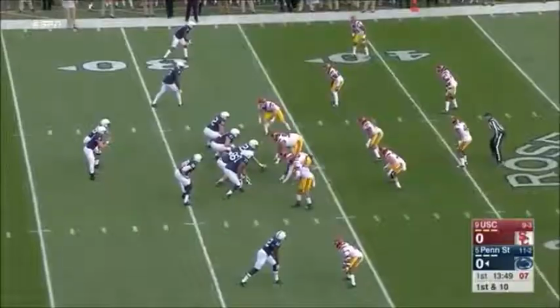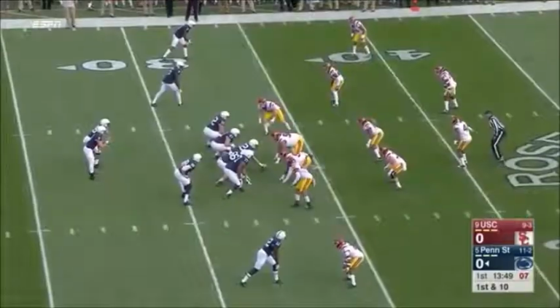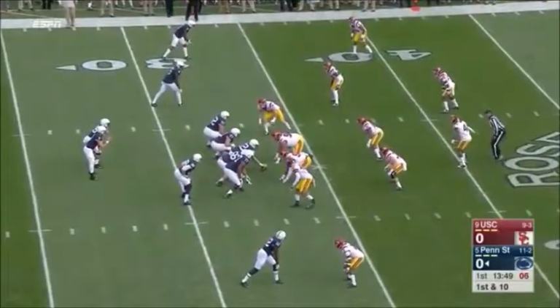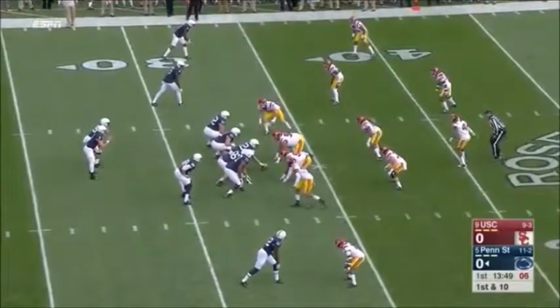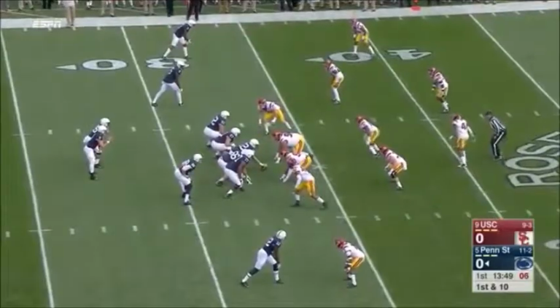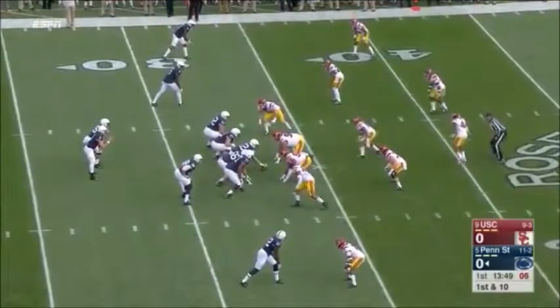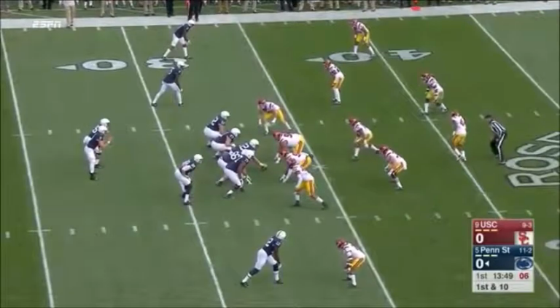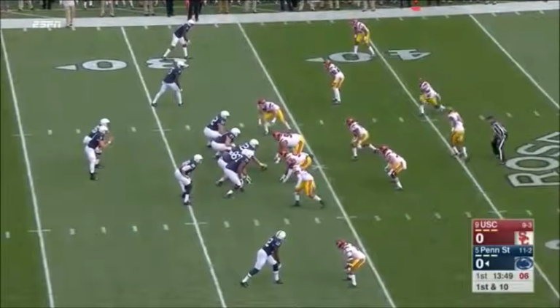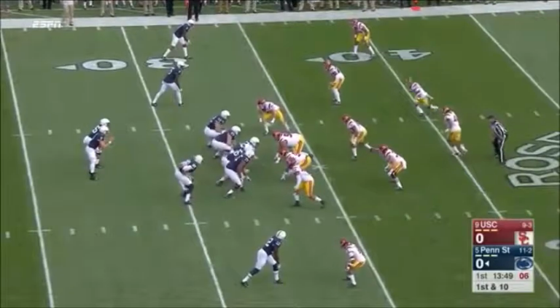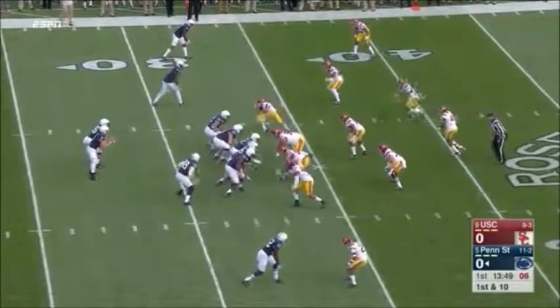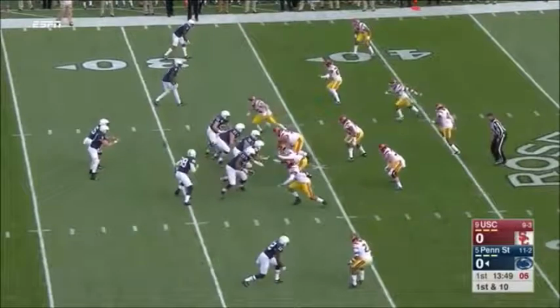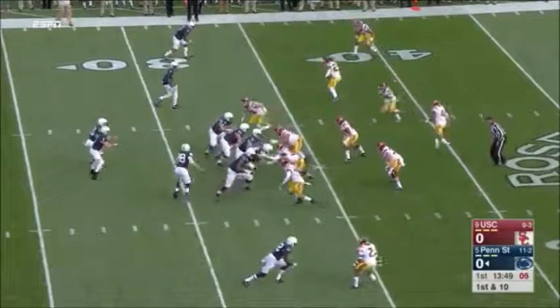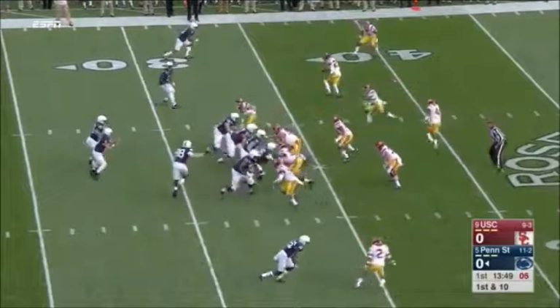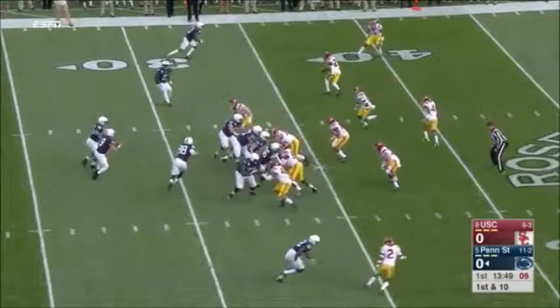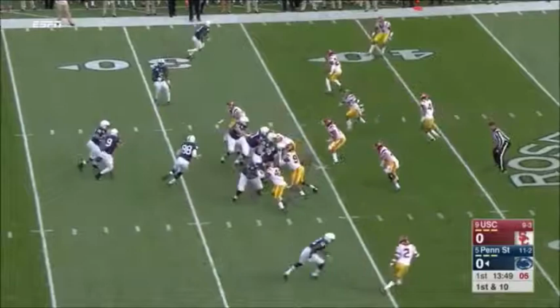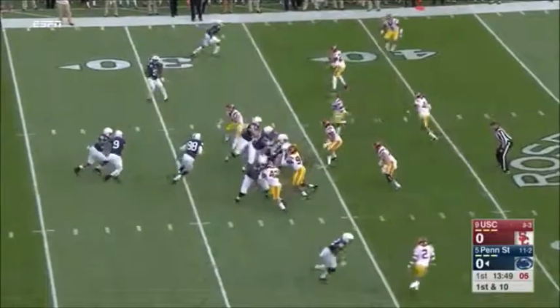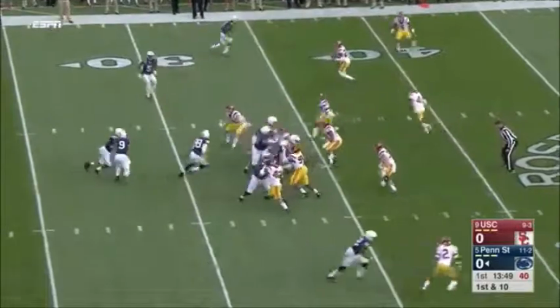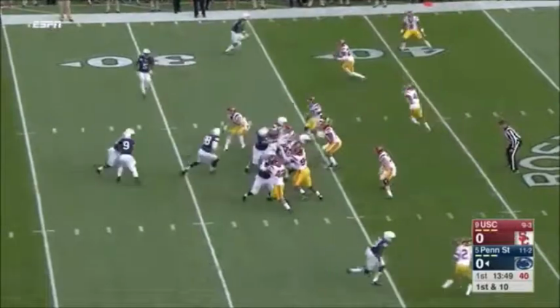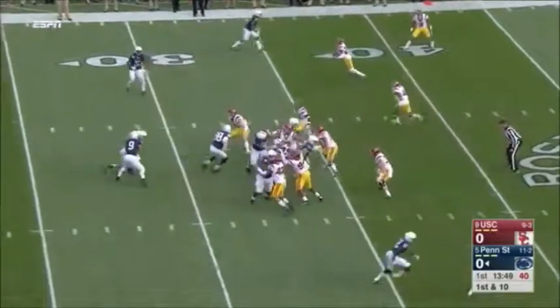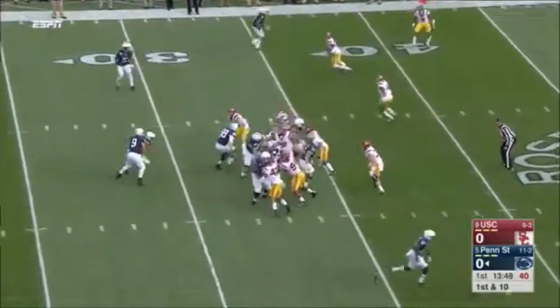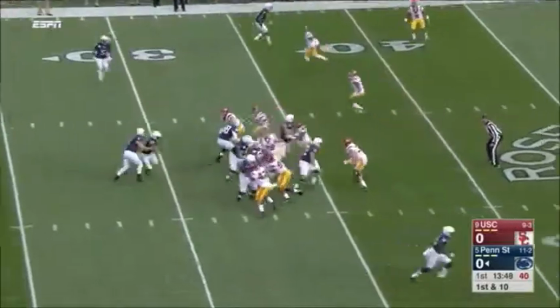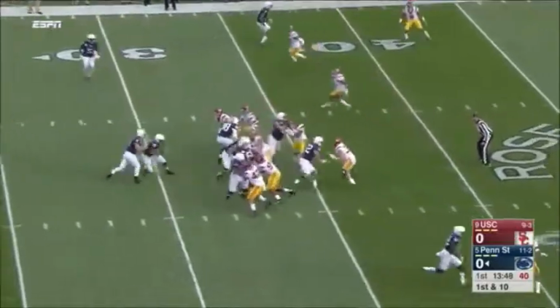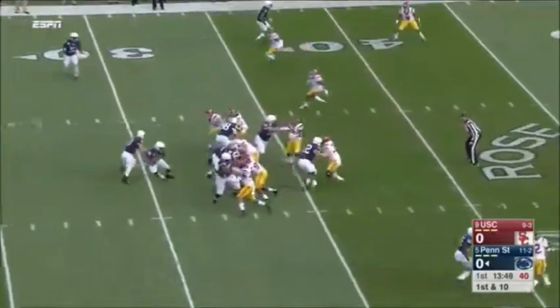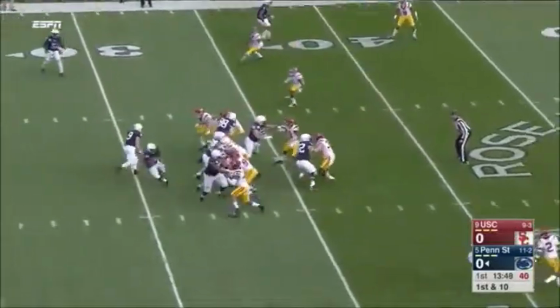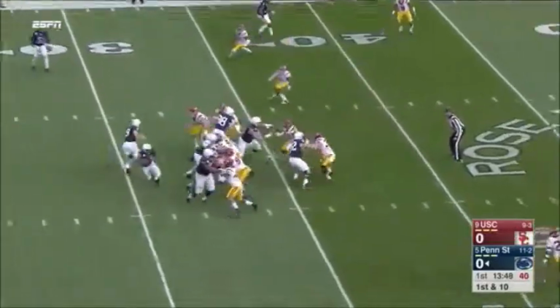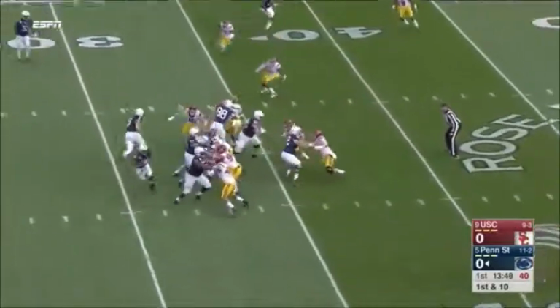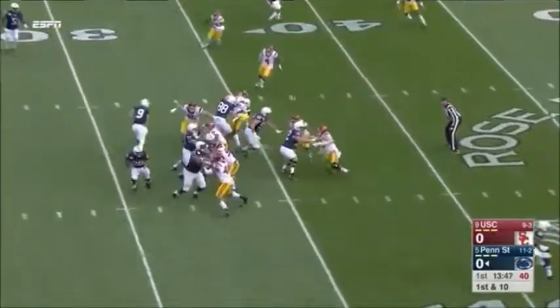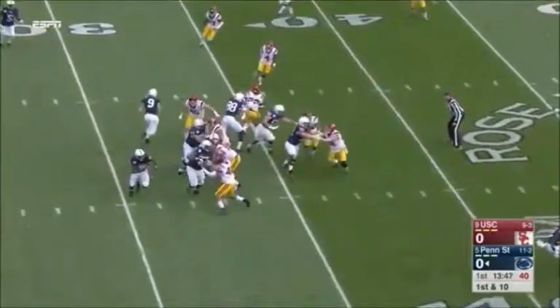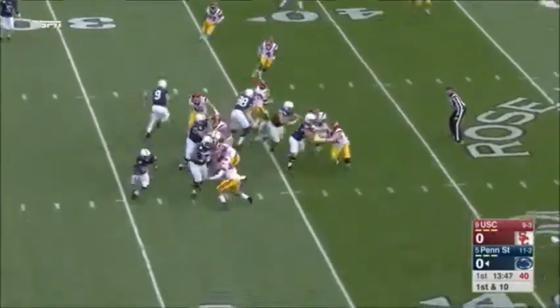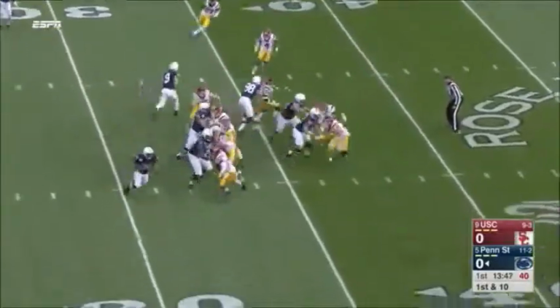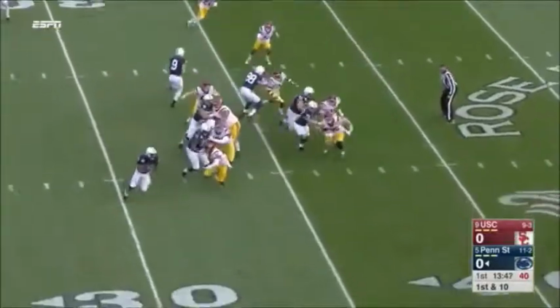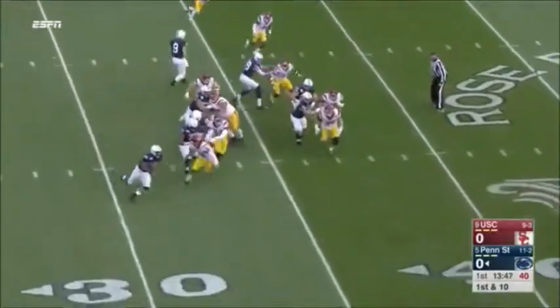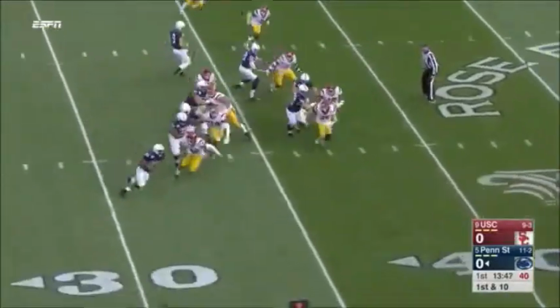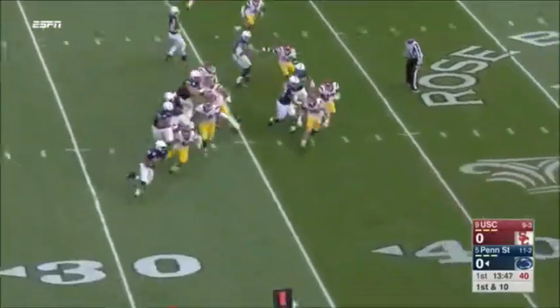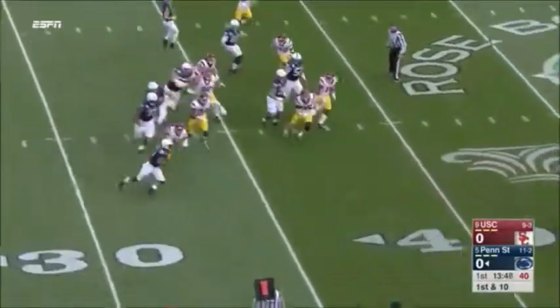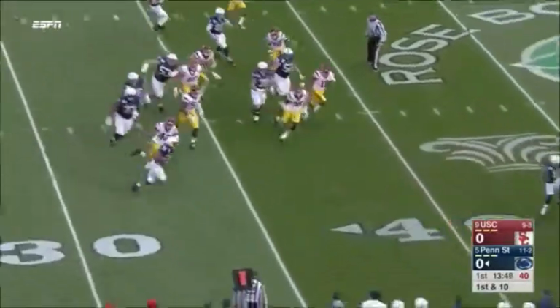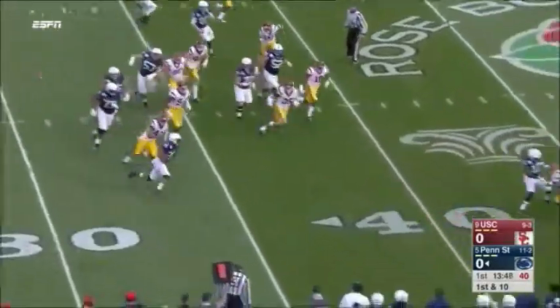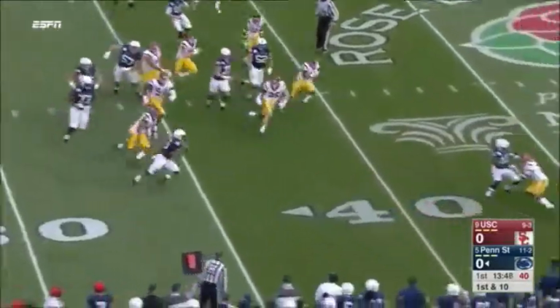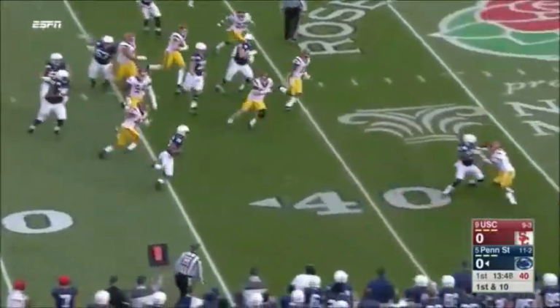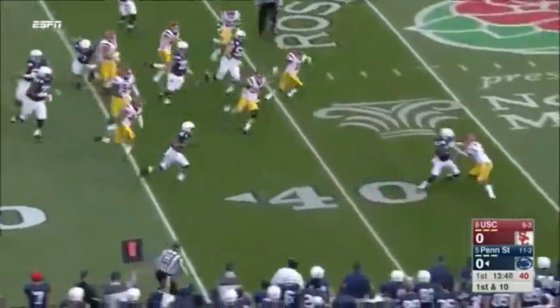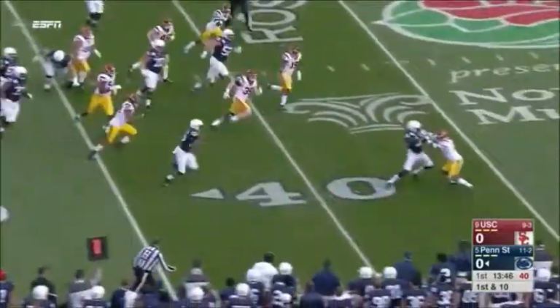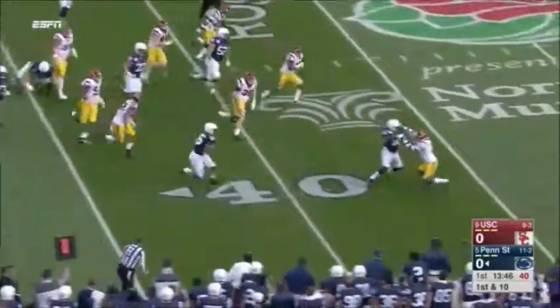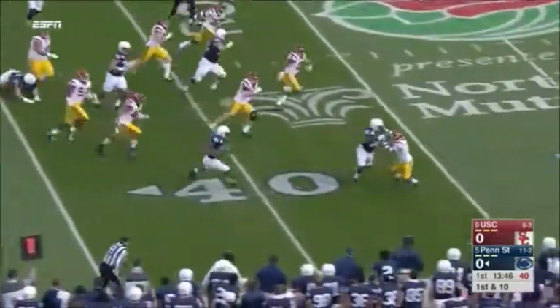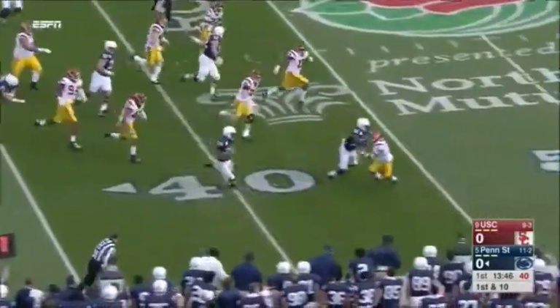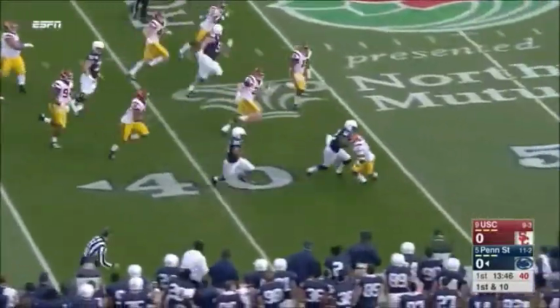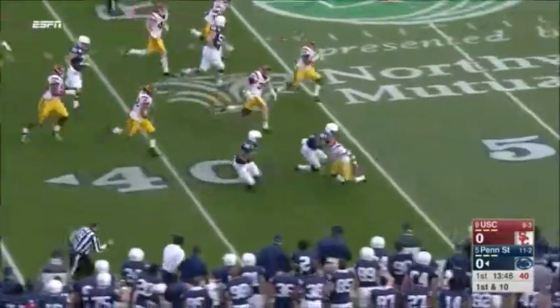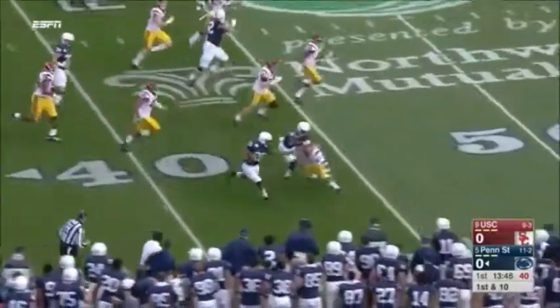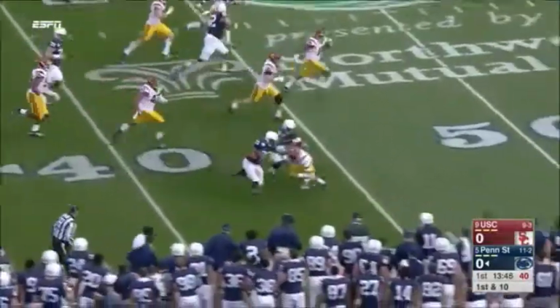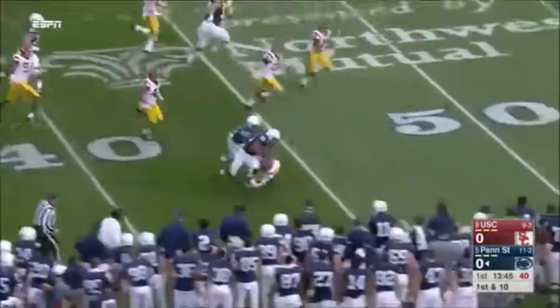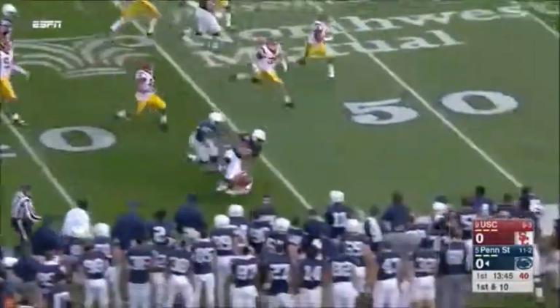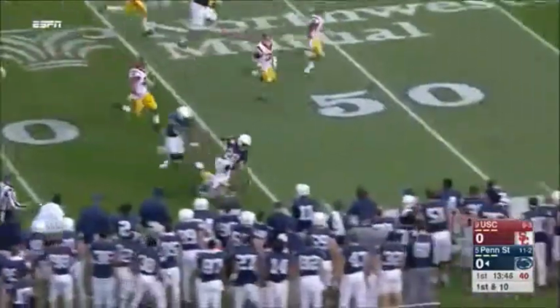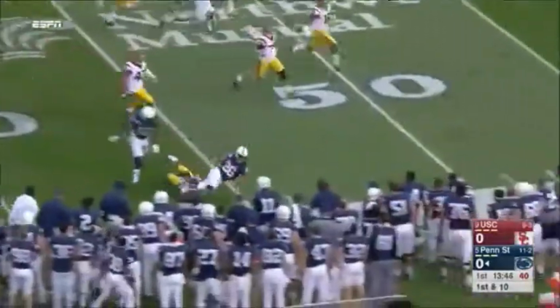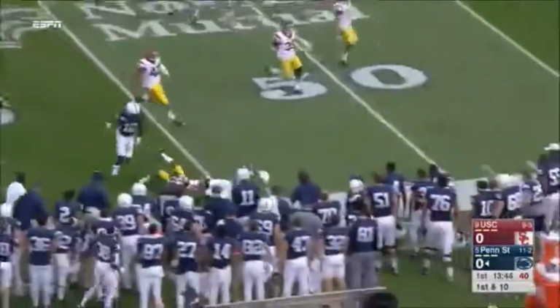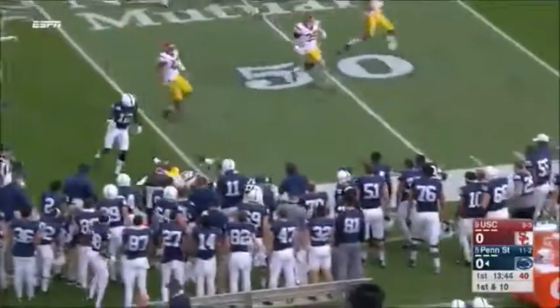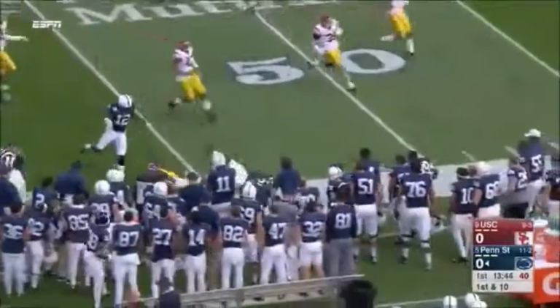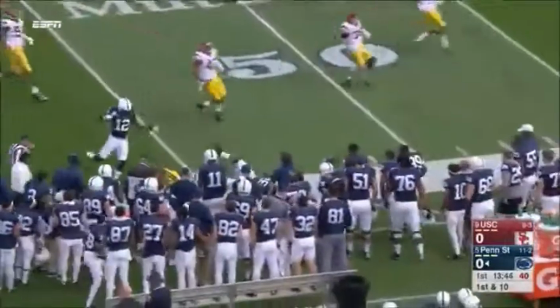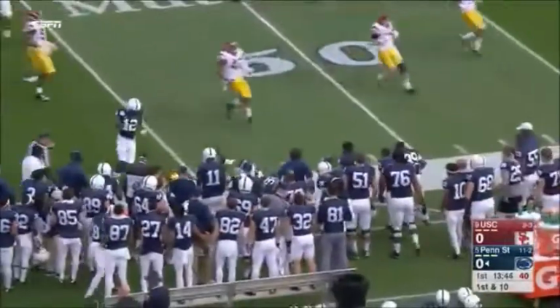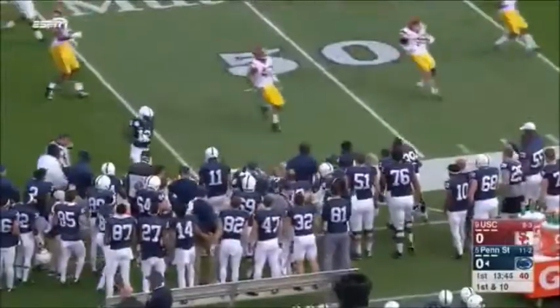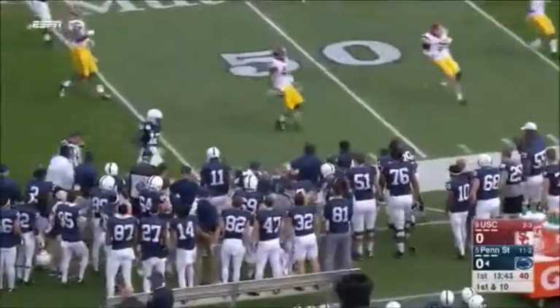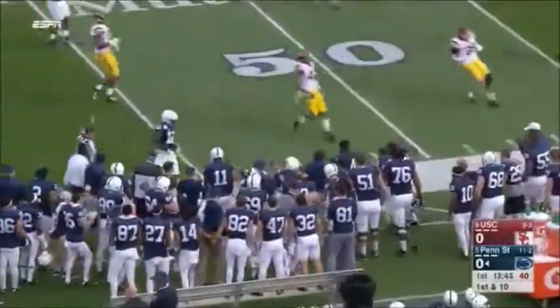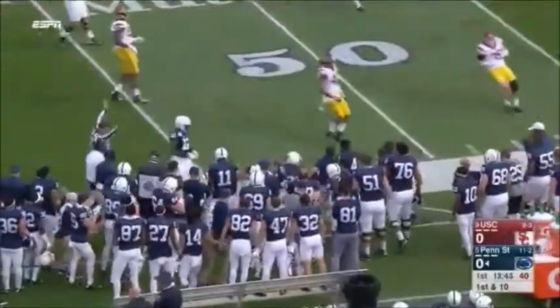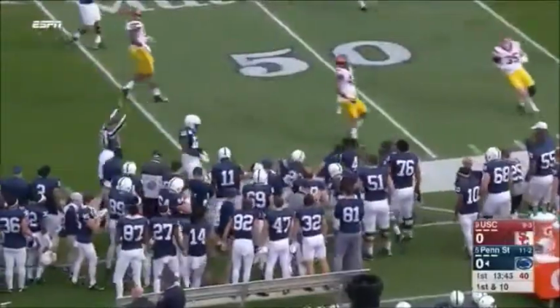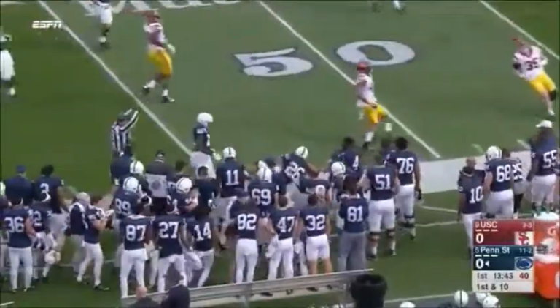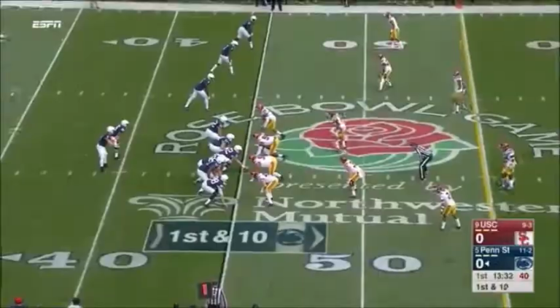As a quarterback, when your mistake doesn't come back to haunt your team. This is Barkley, gets the edge, and gets a first down.